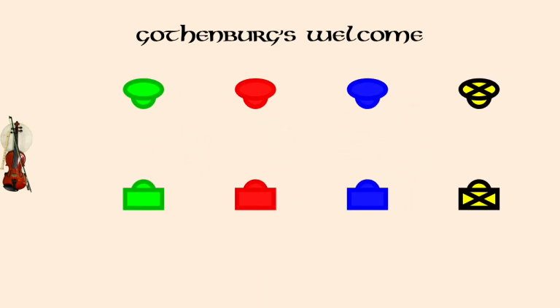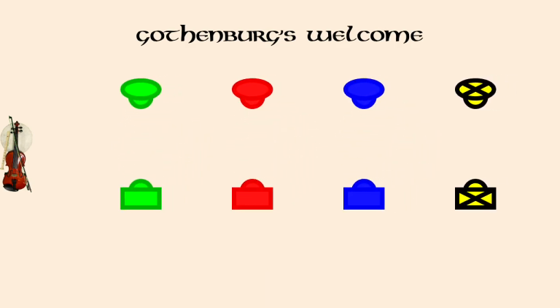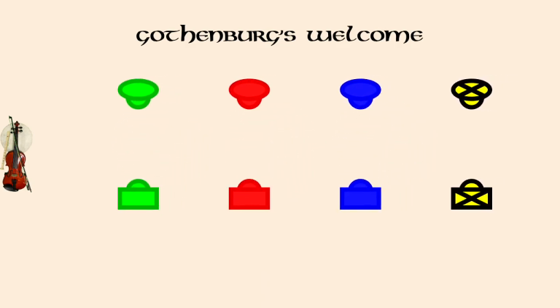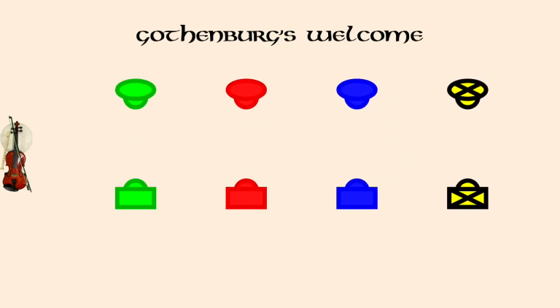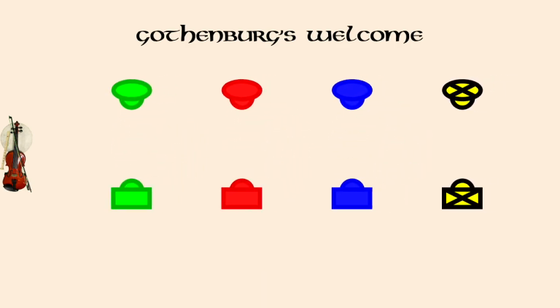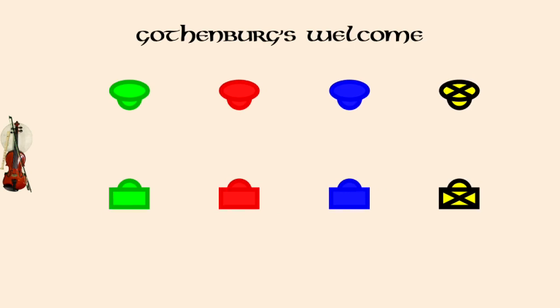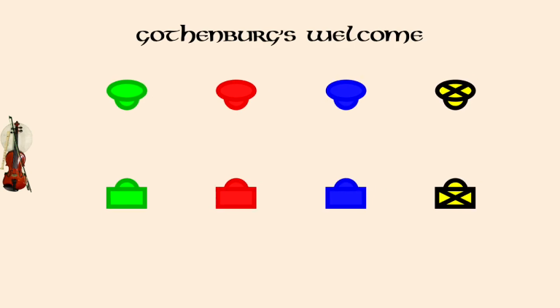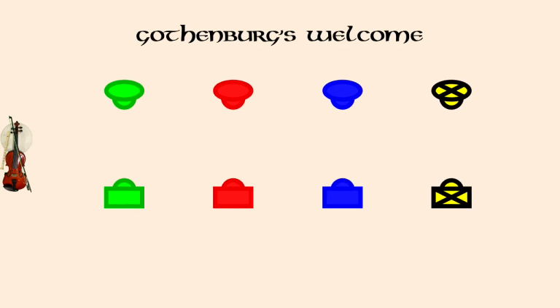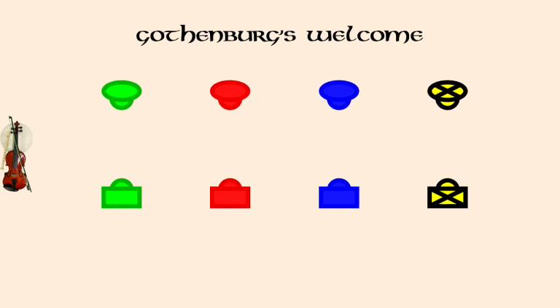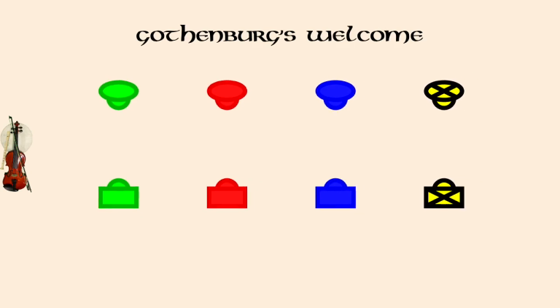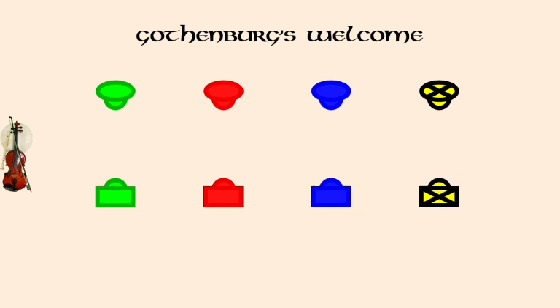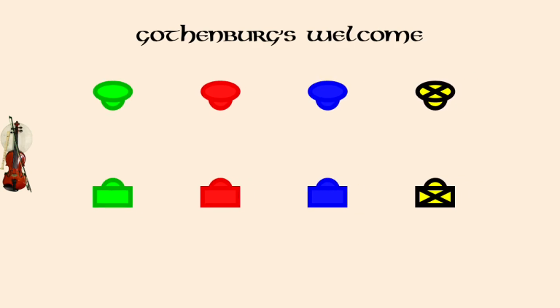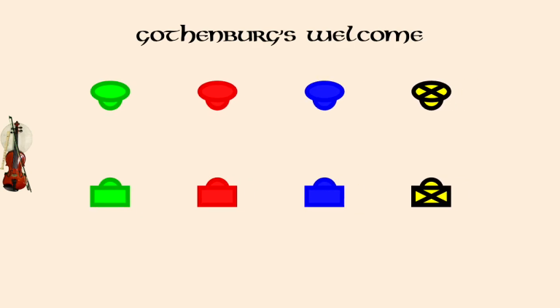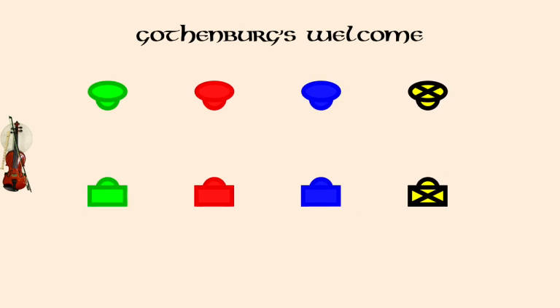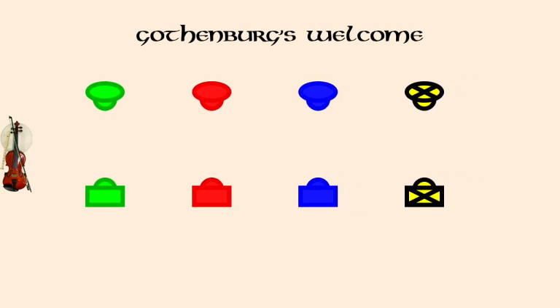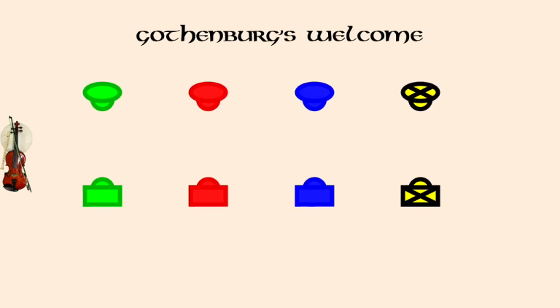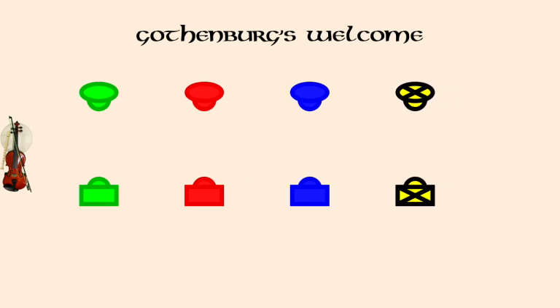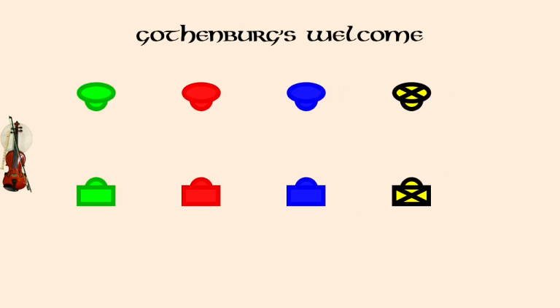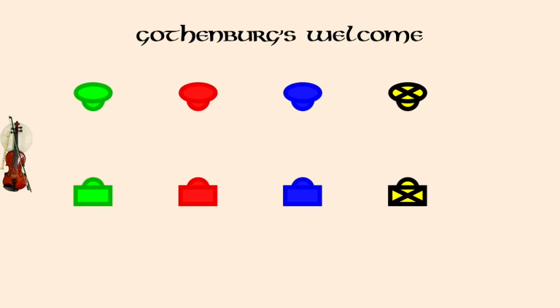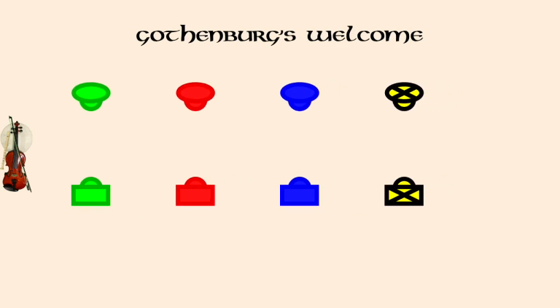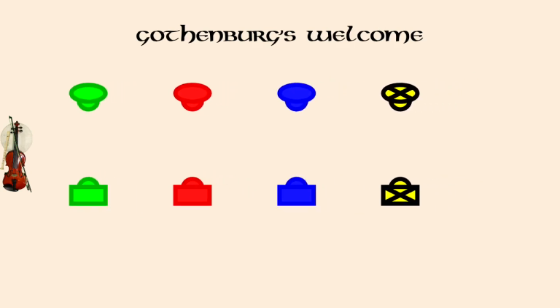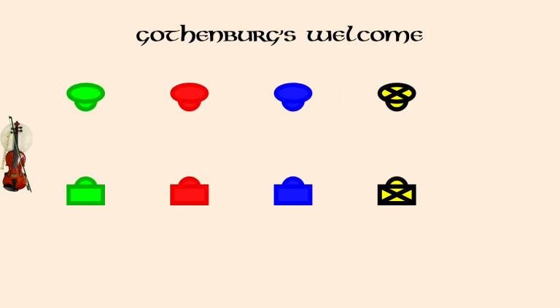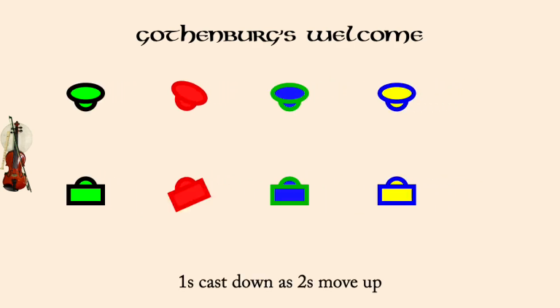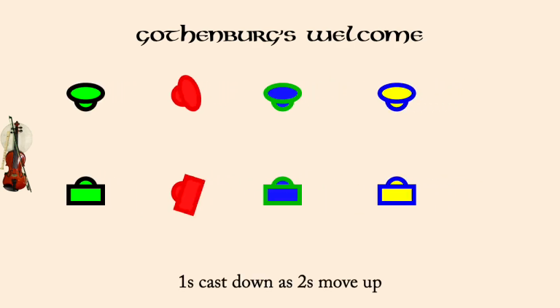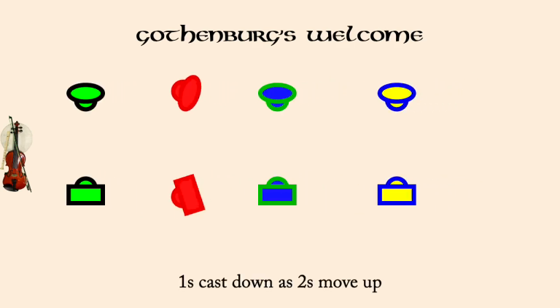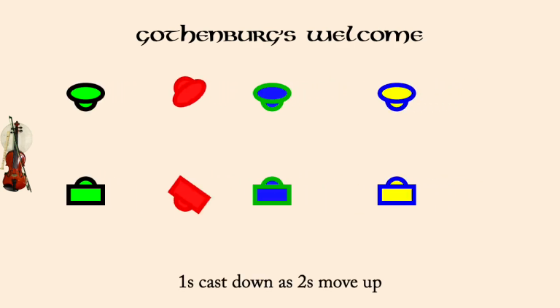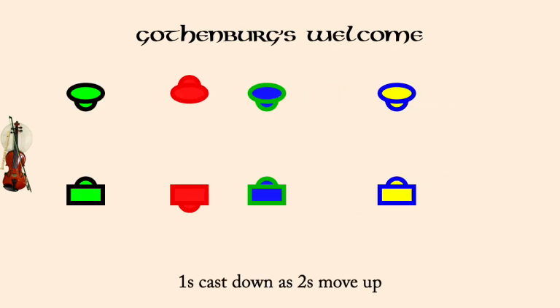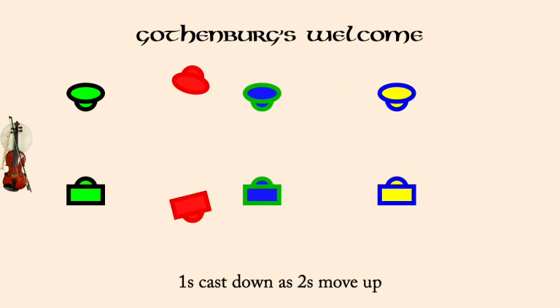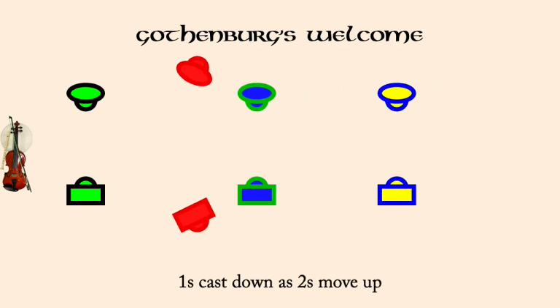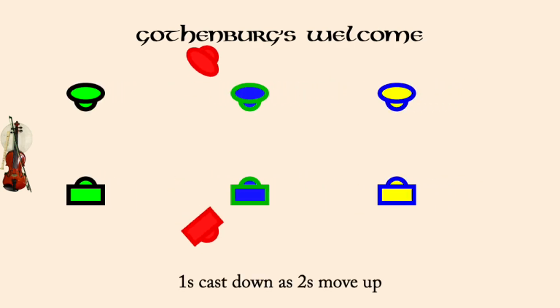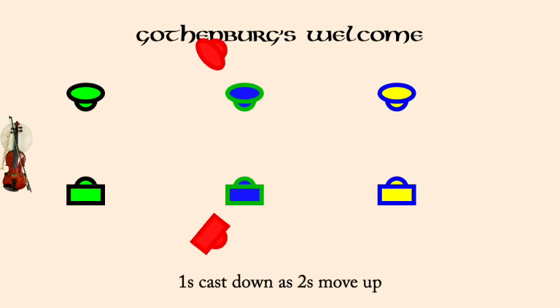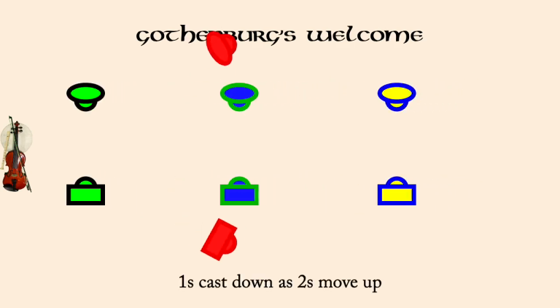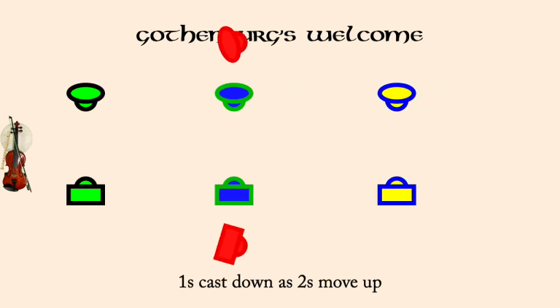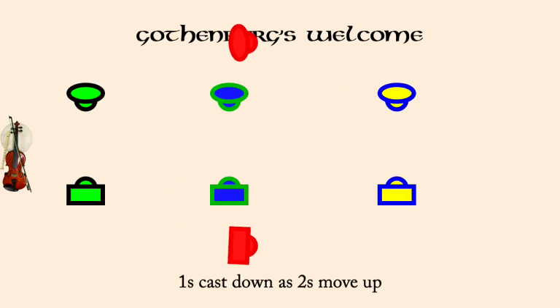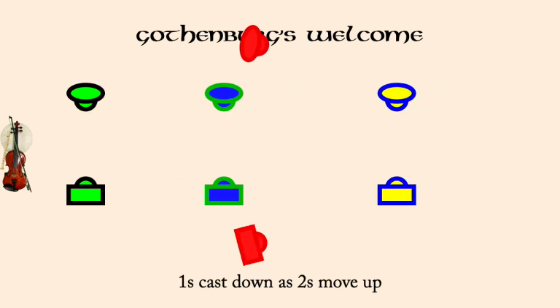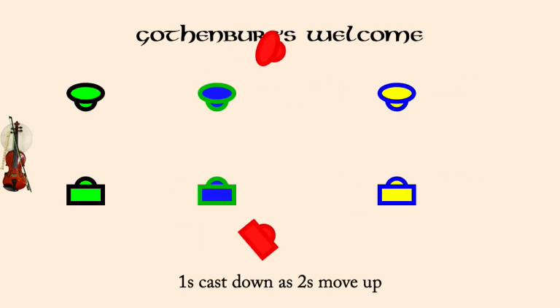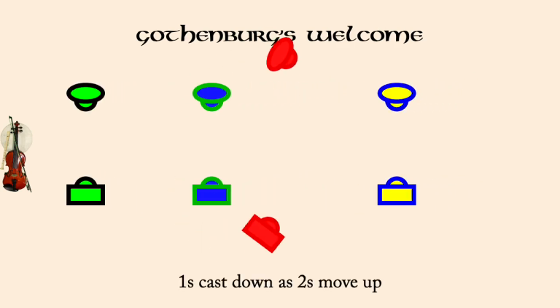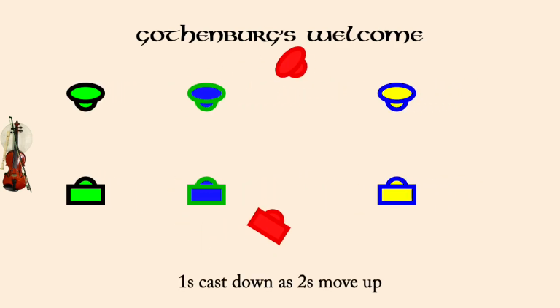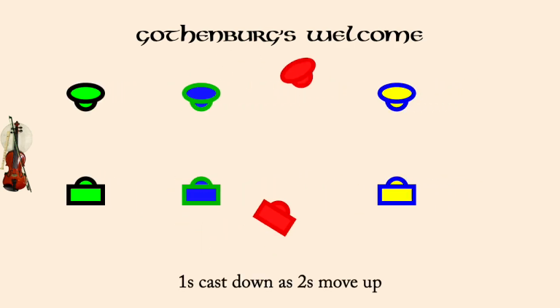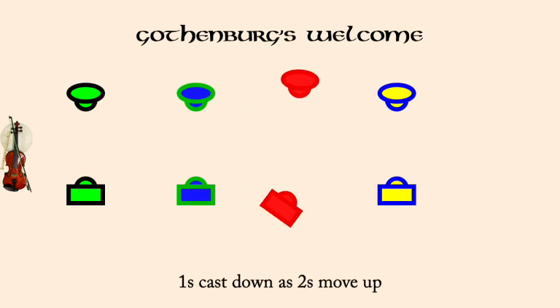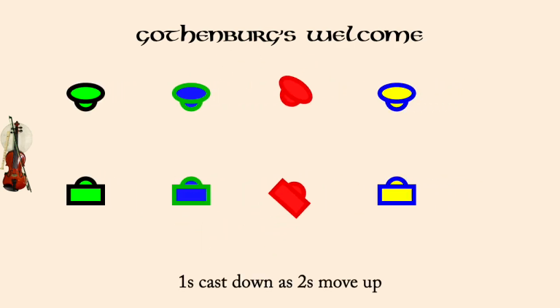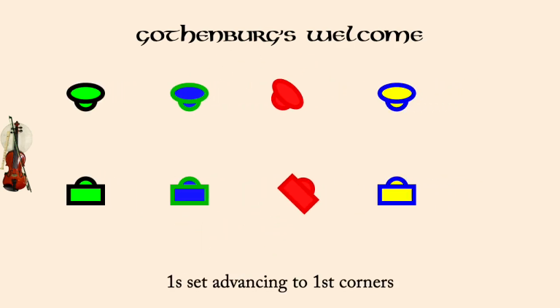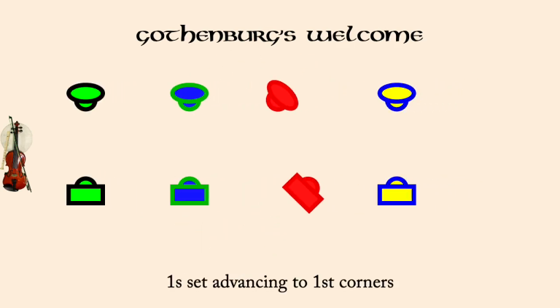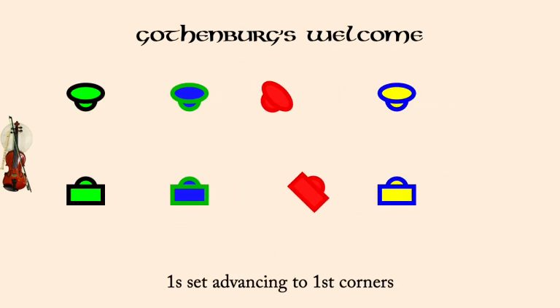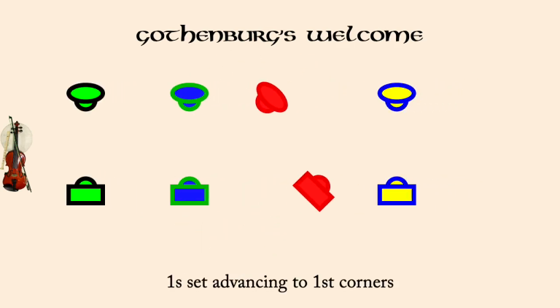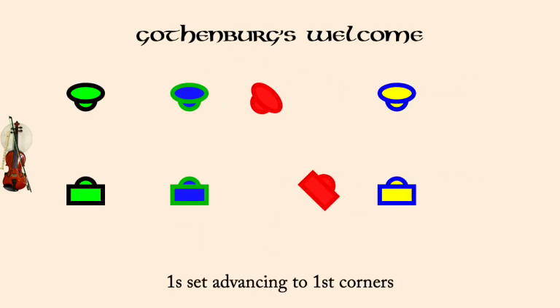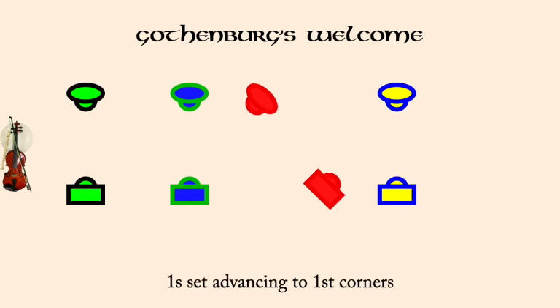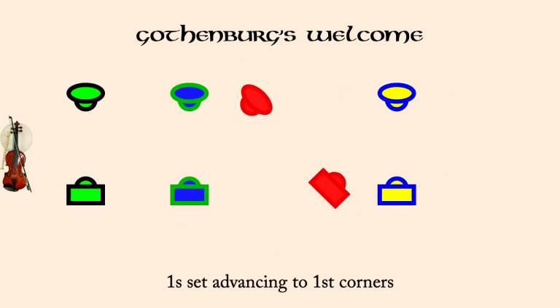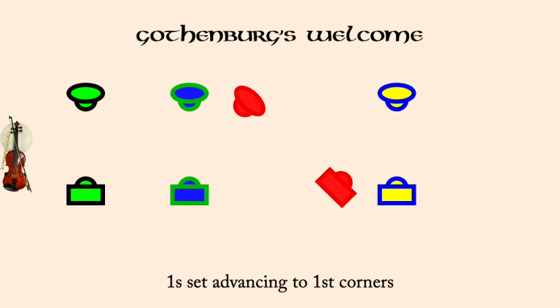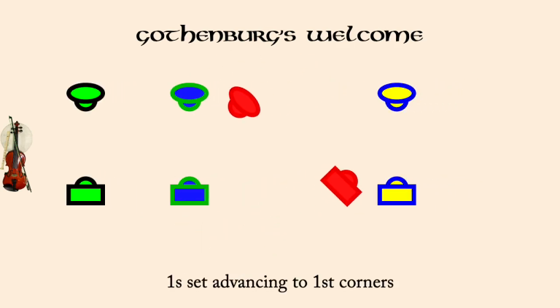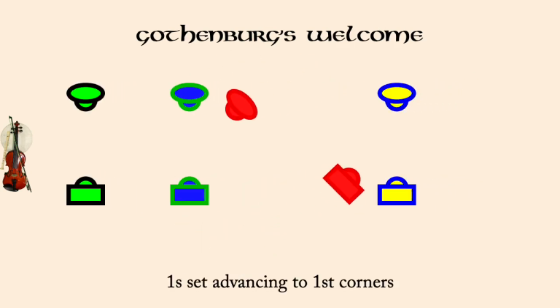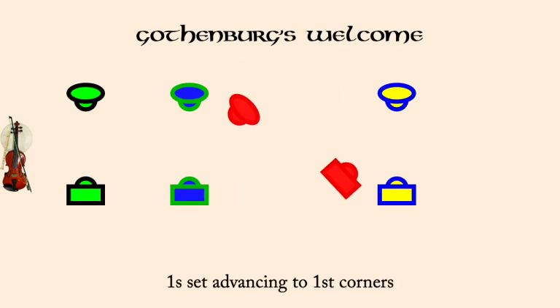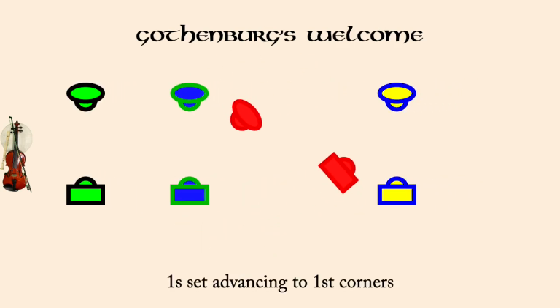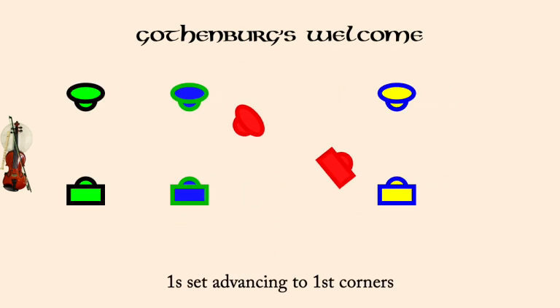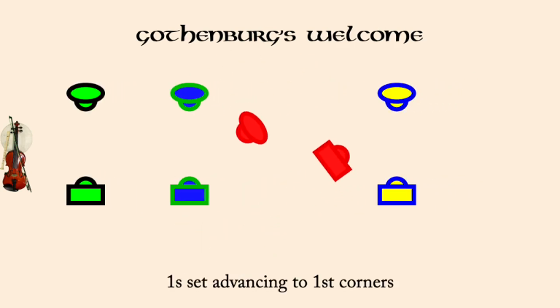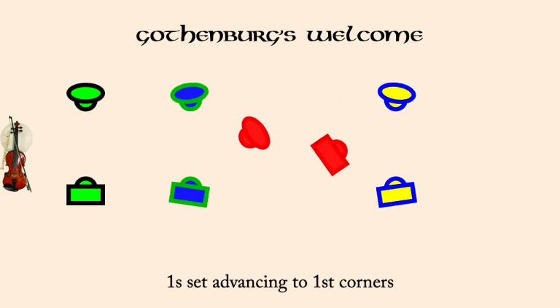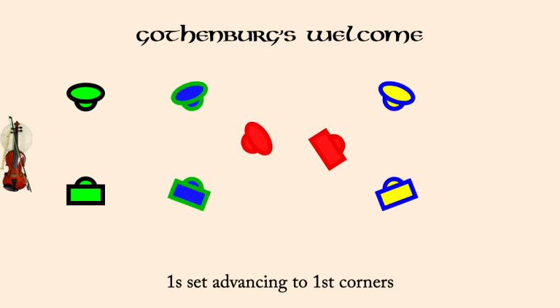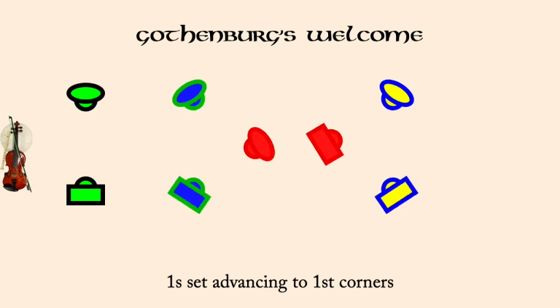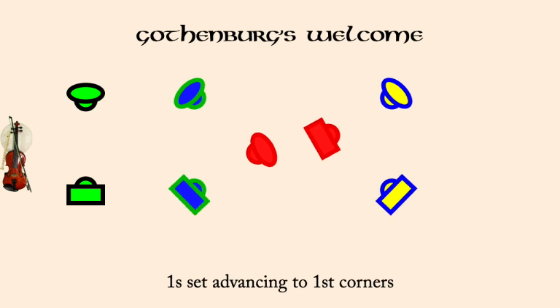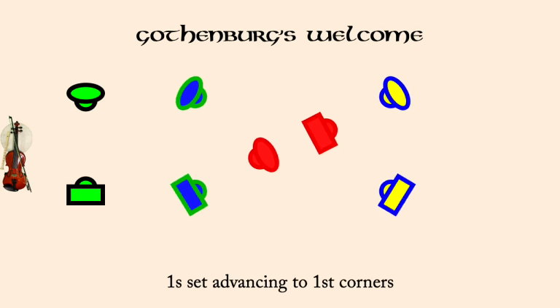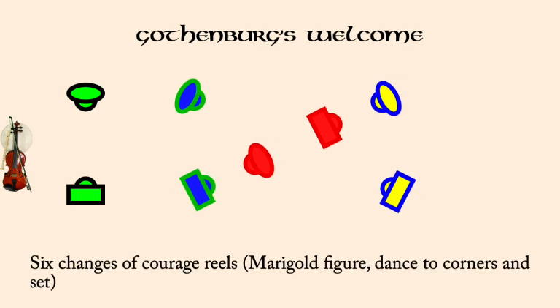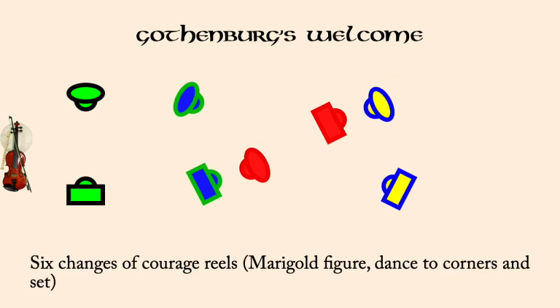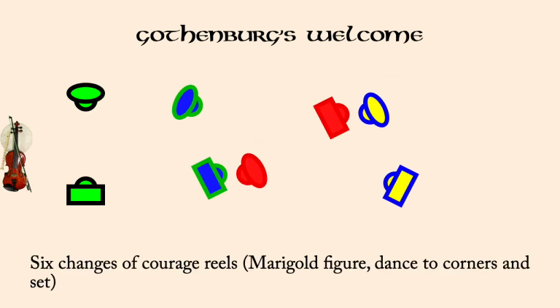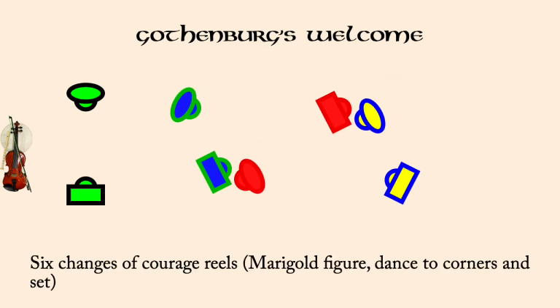All partner right hand turn. Ones cast down as twos move up. Ones set advancing to first corners. Courage reels, six changes.